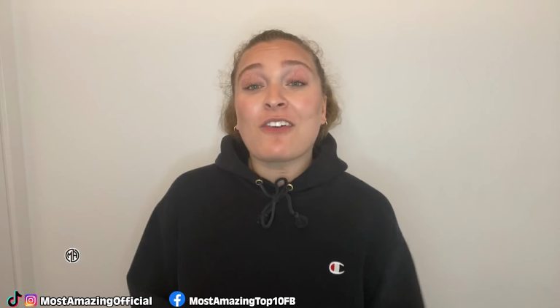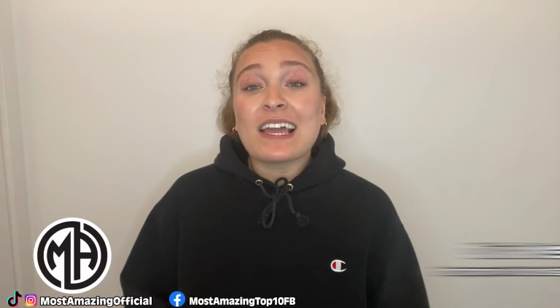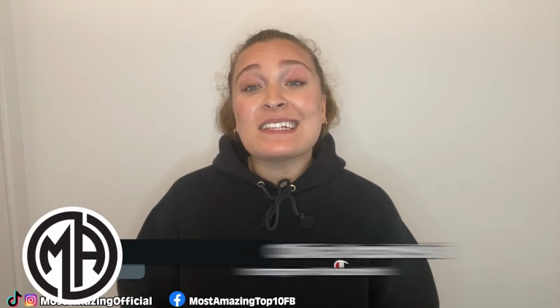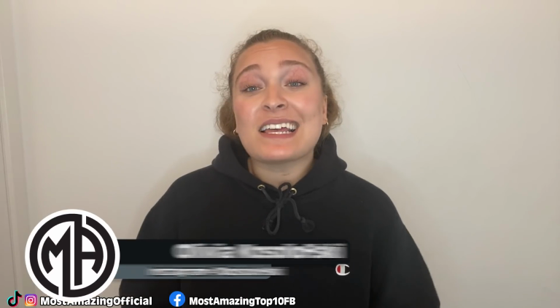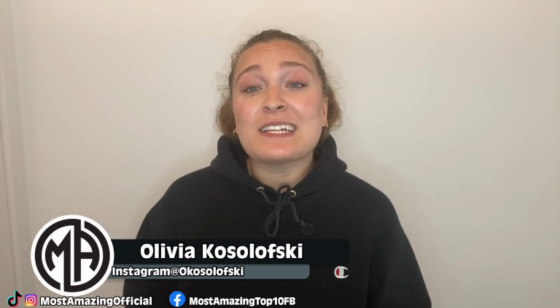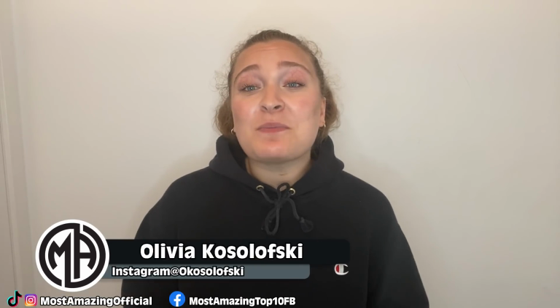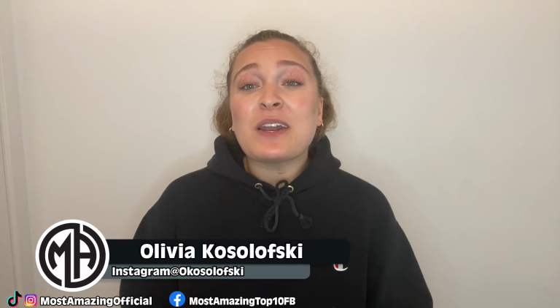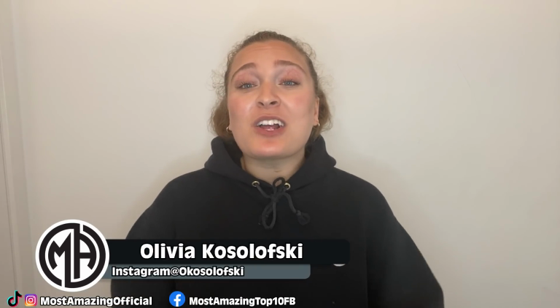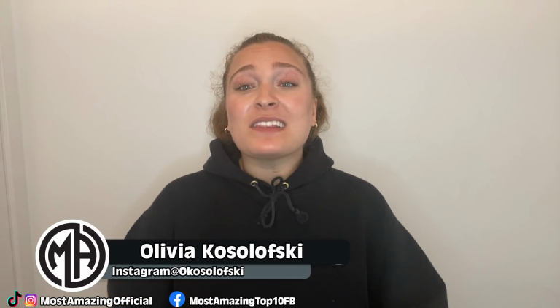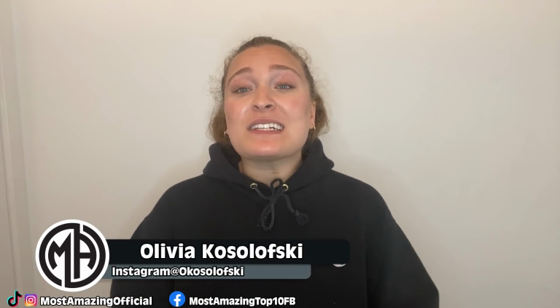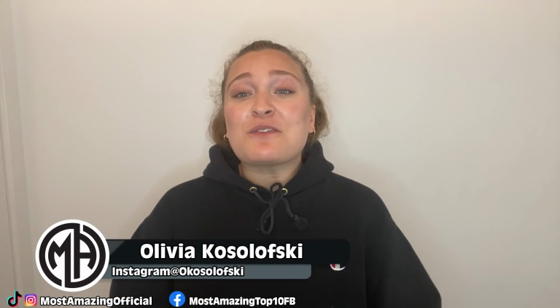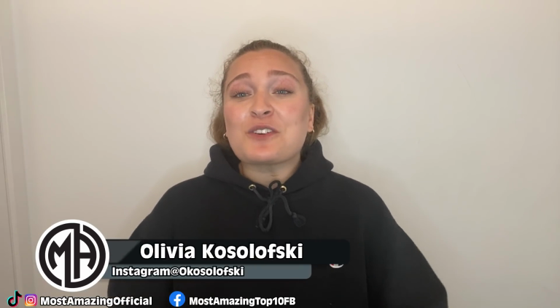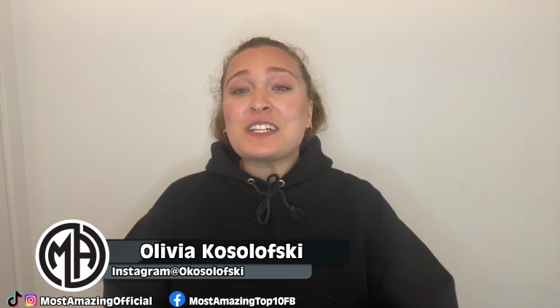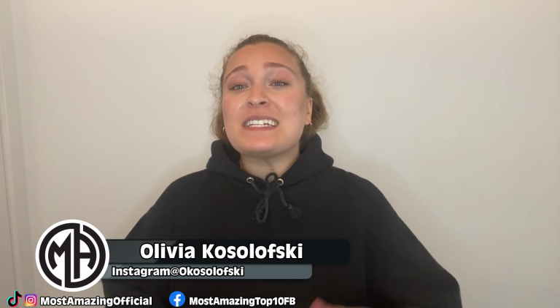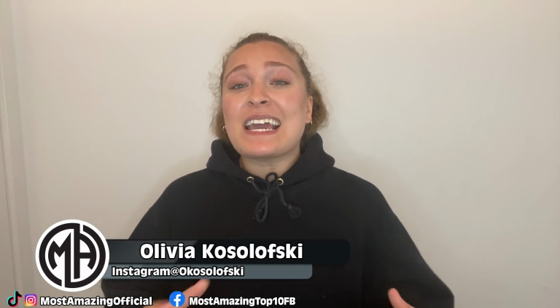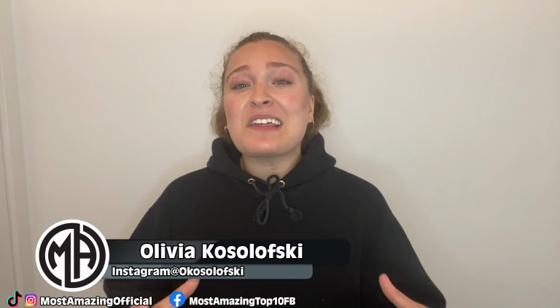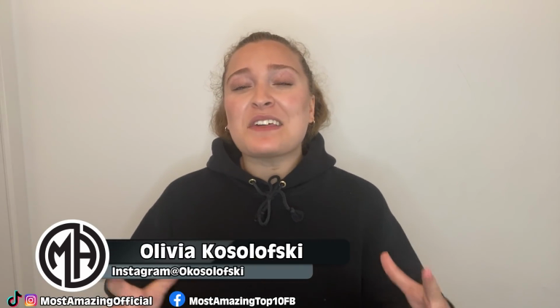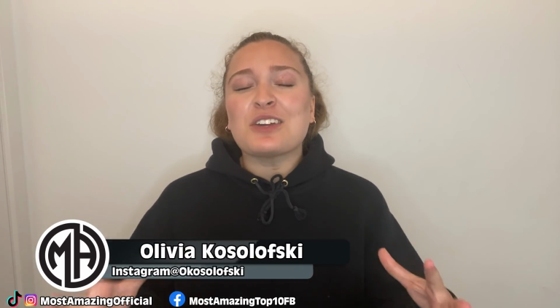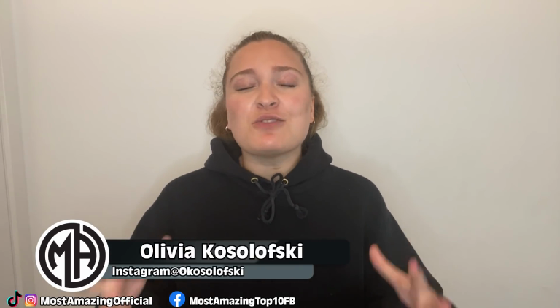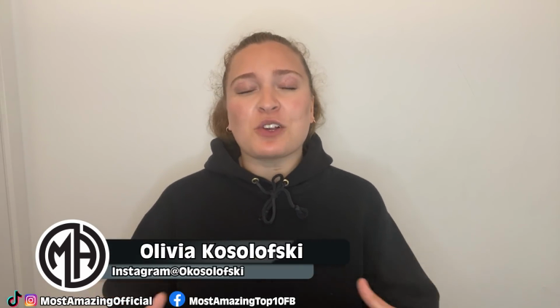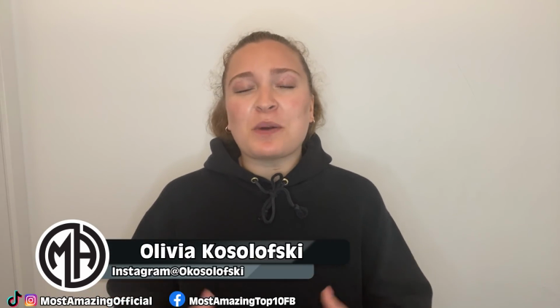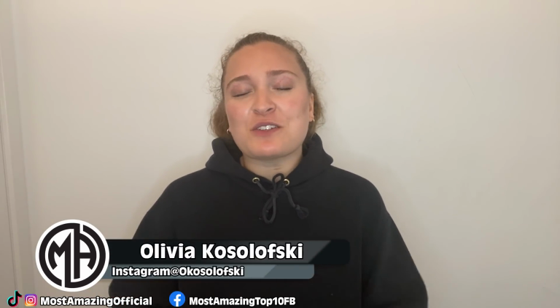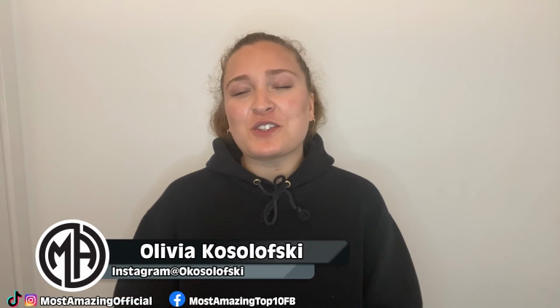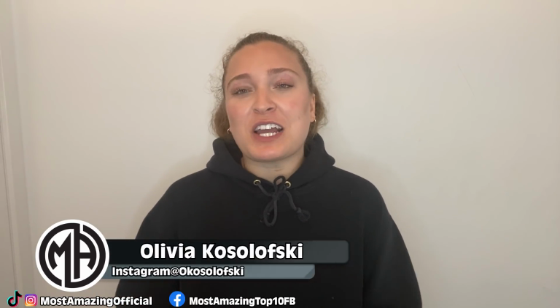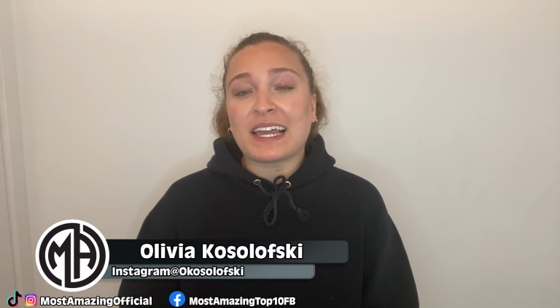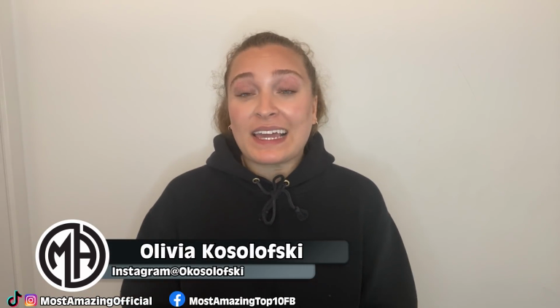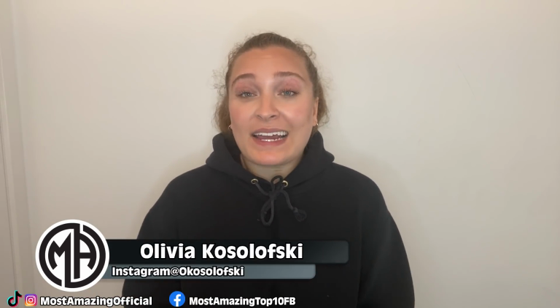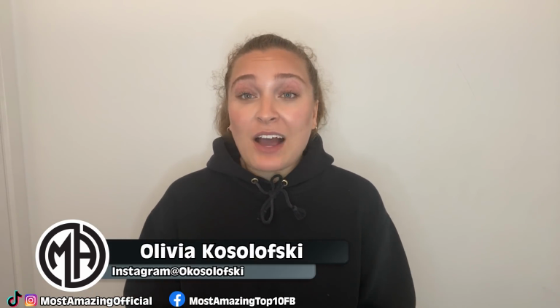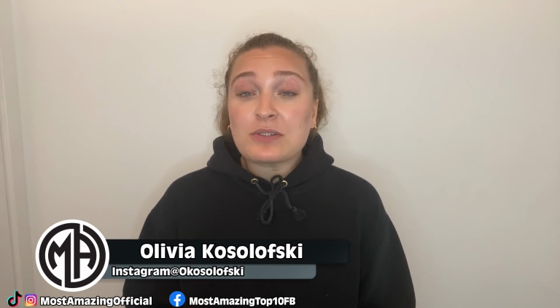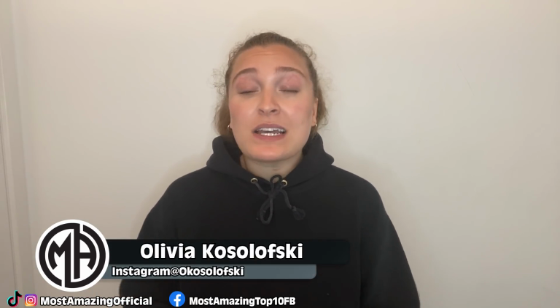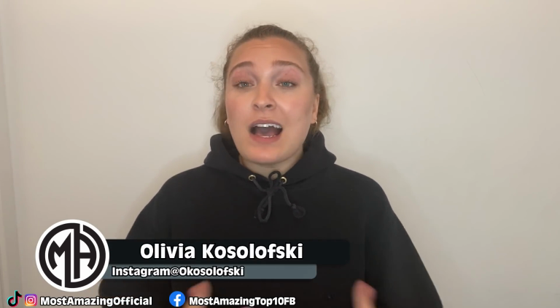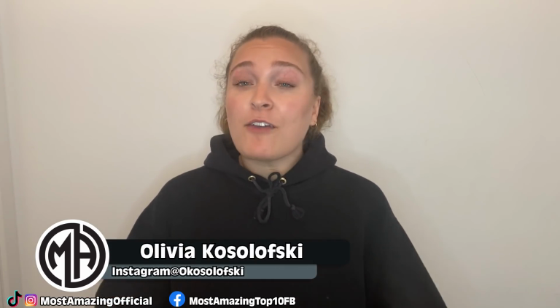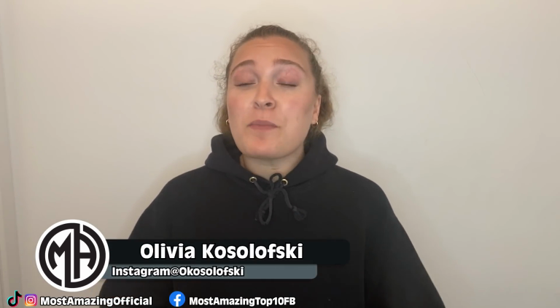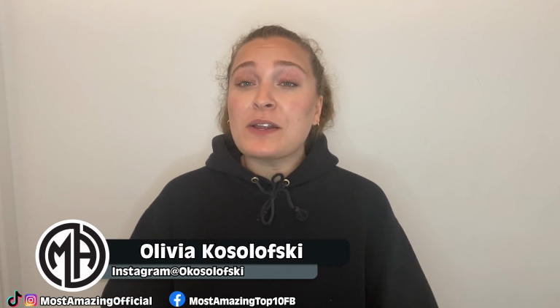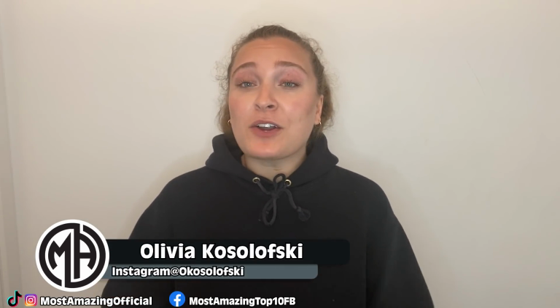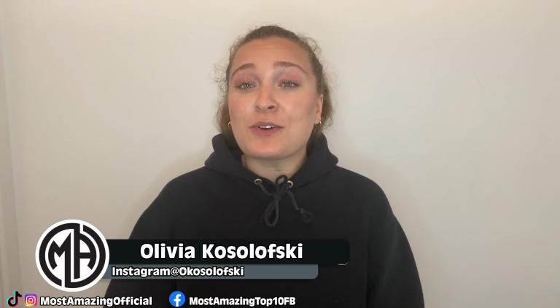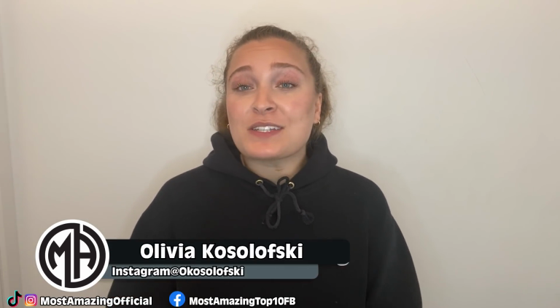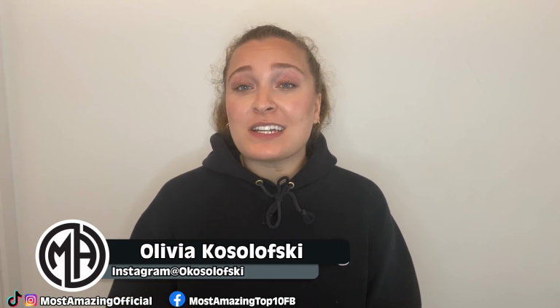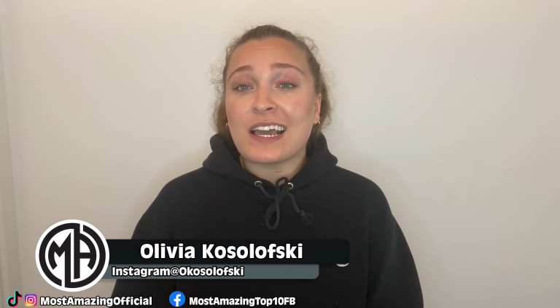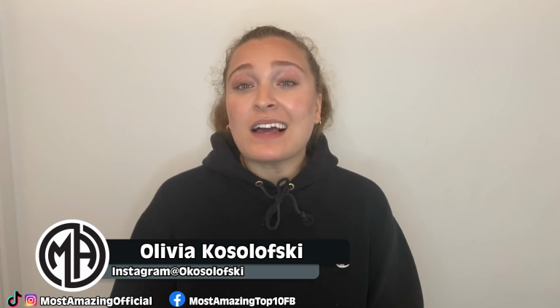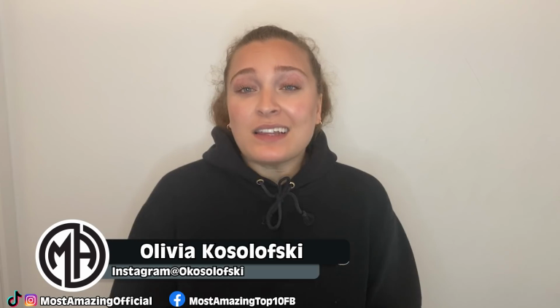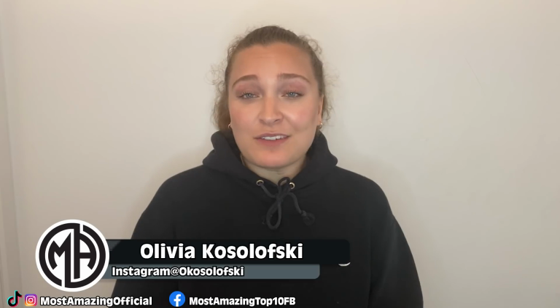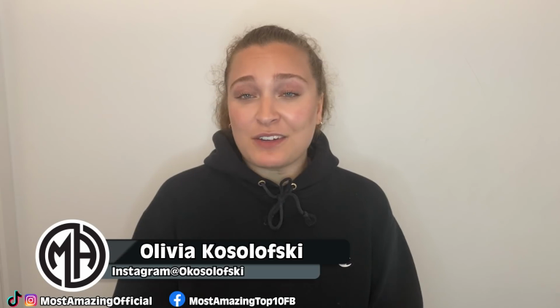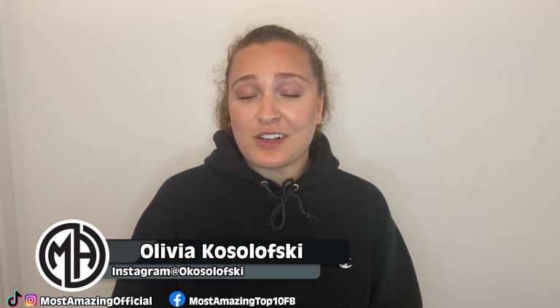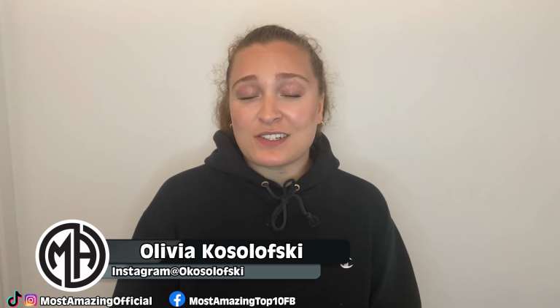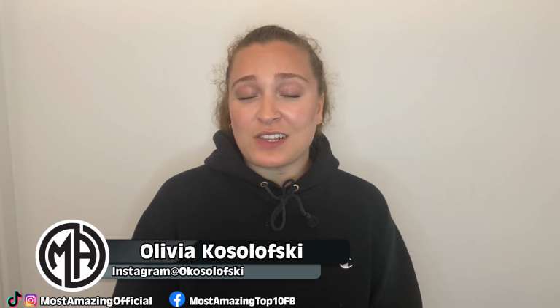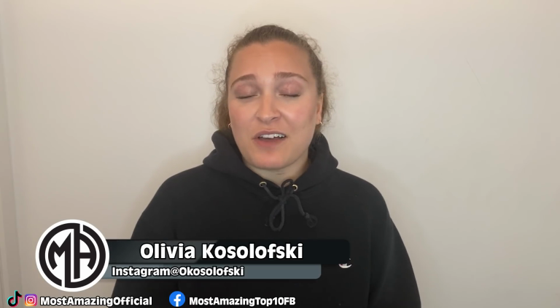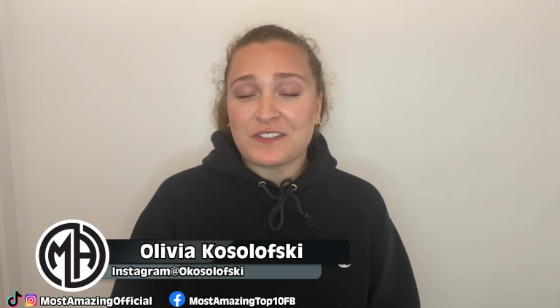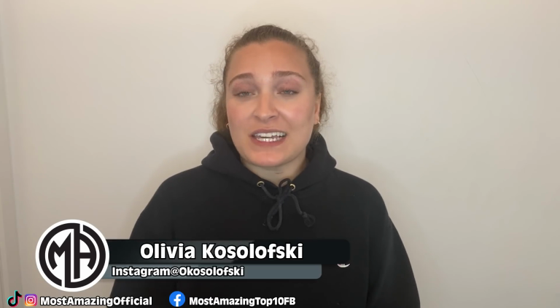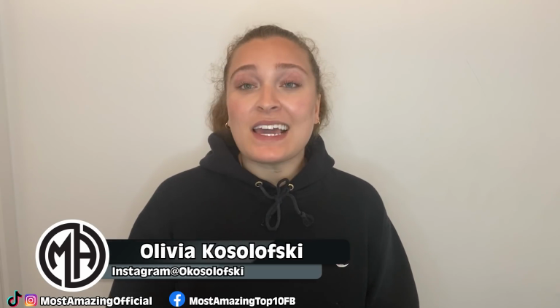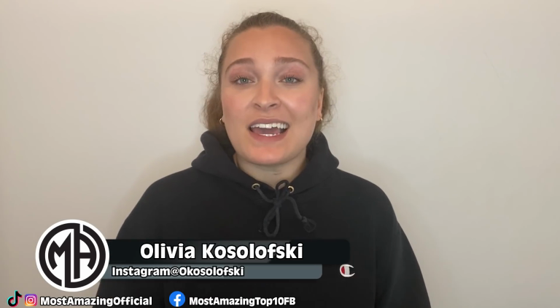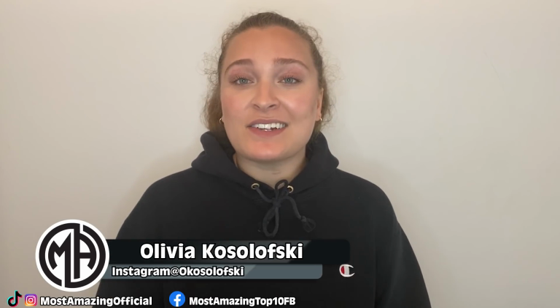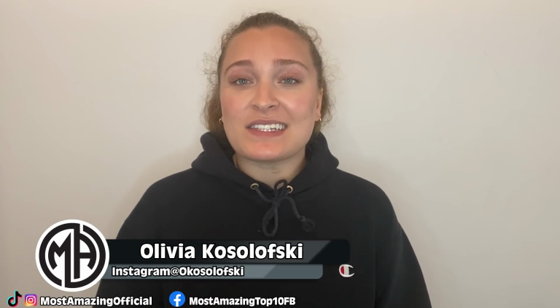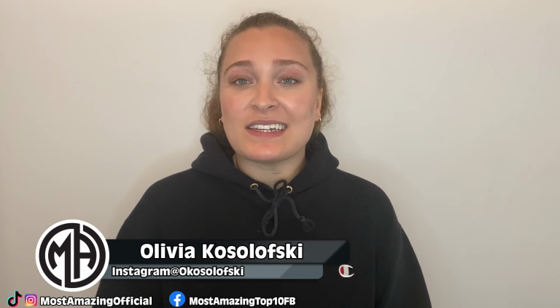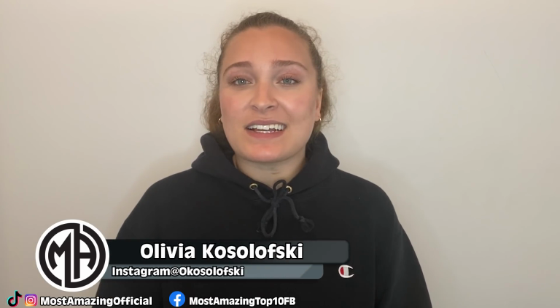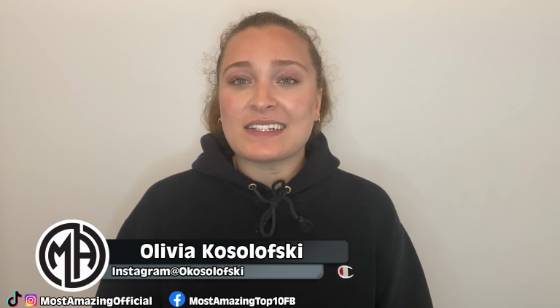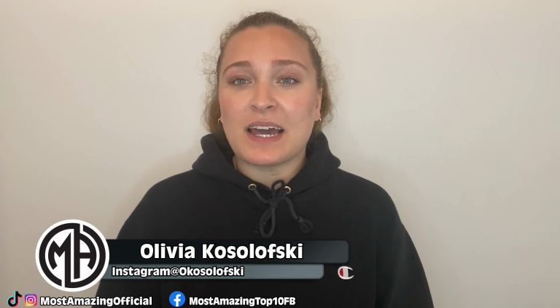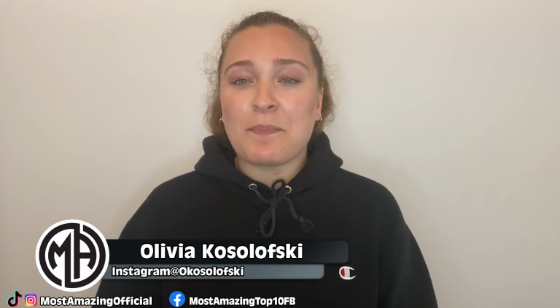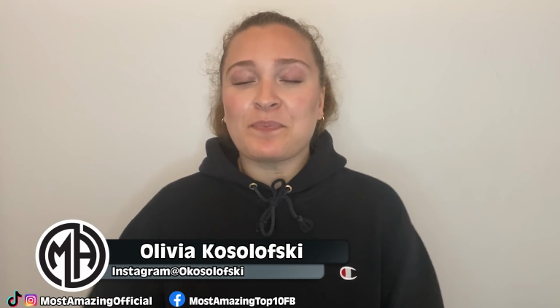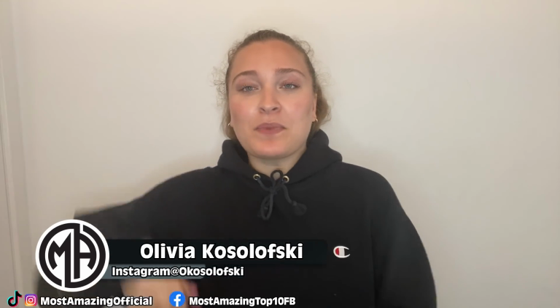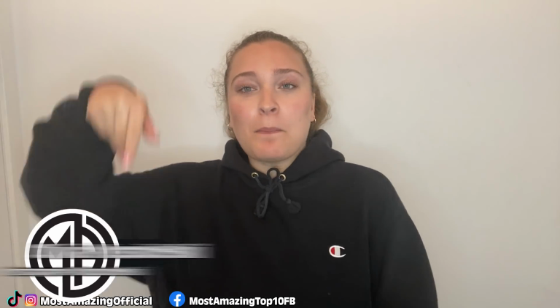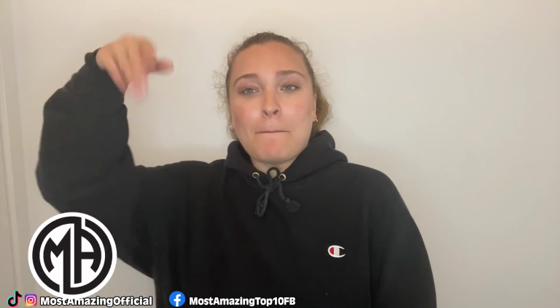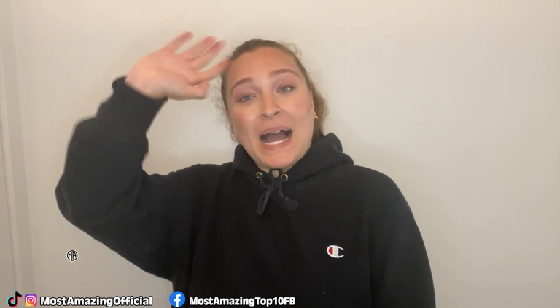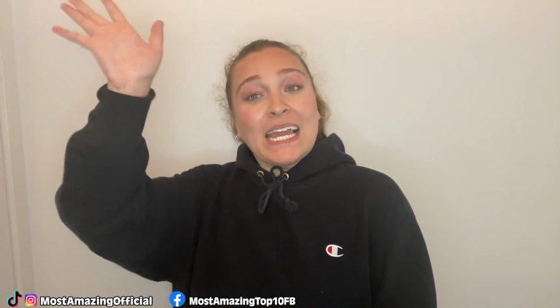Alright guys, that has been our list for today. Thank you so much for checking it out. I've been your host today, Olivia Kozolowski, and I'll see you next time. Bye!